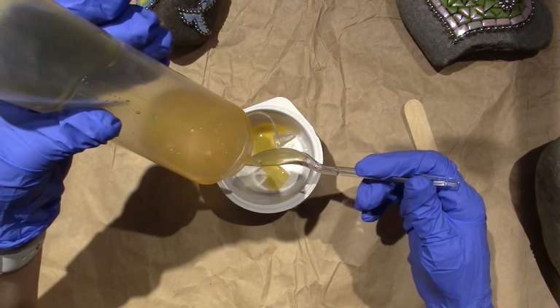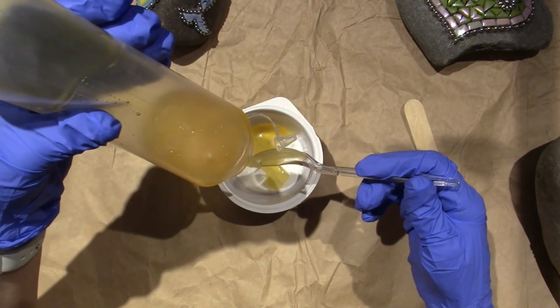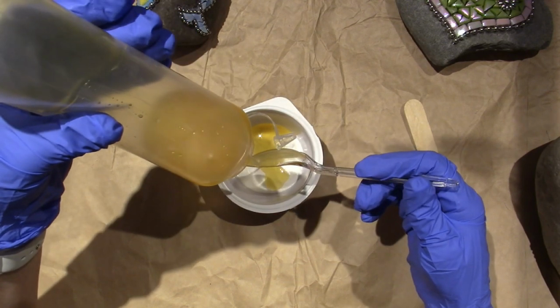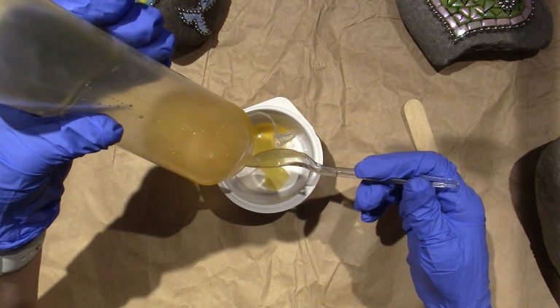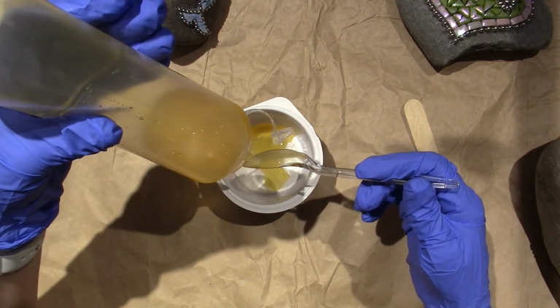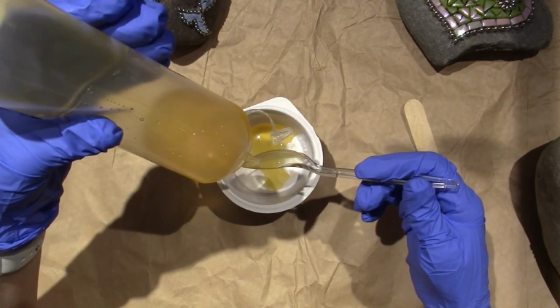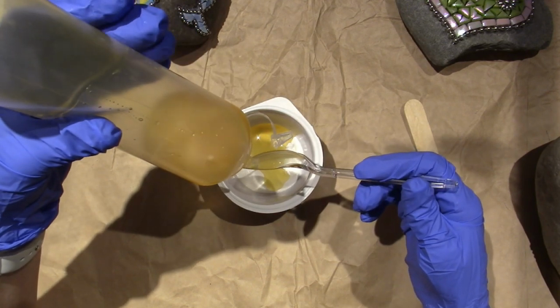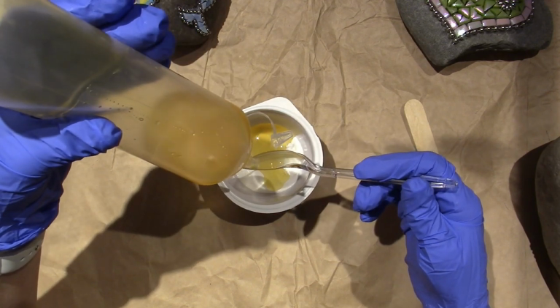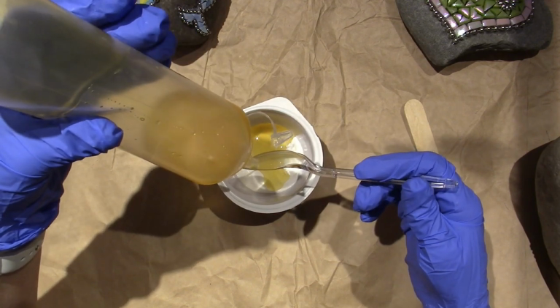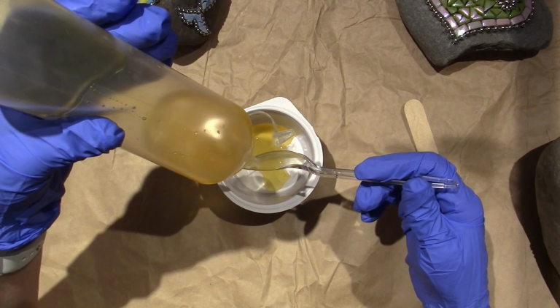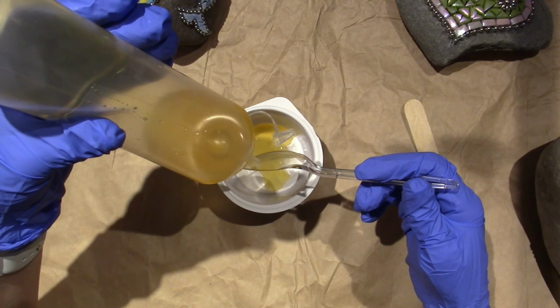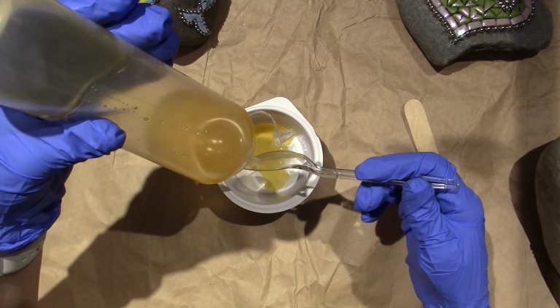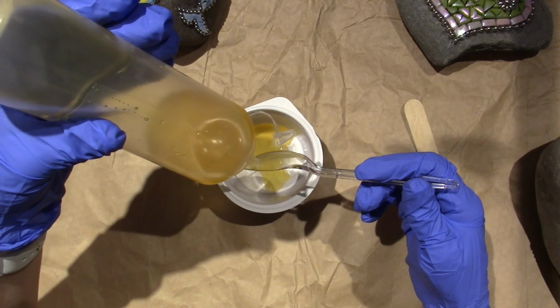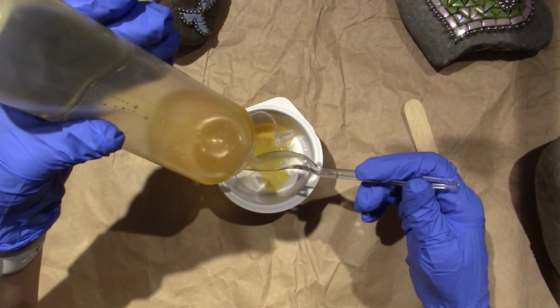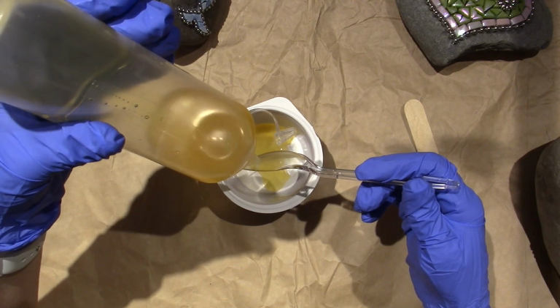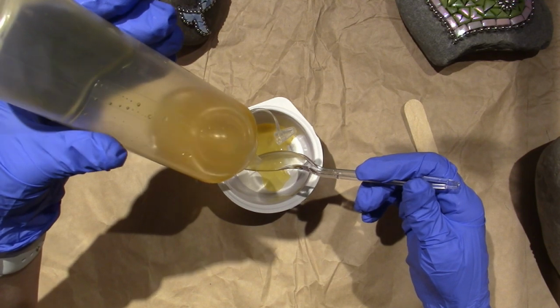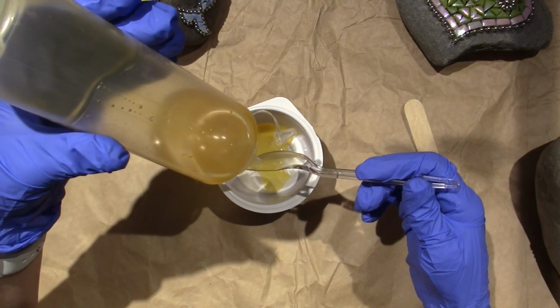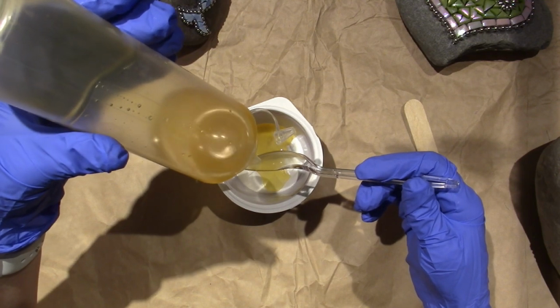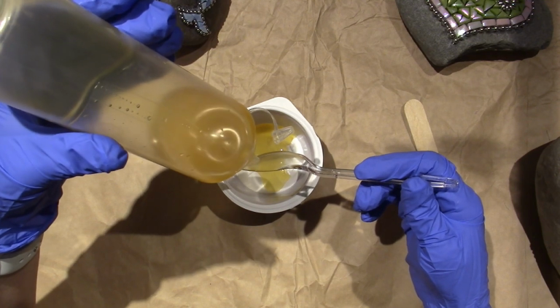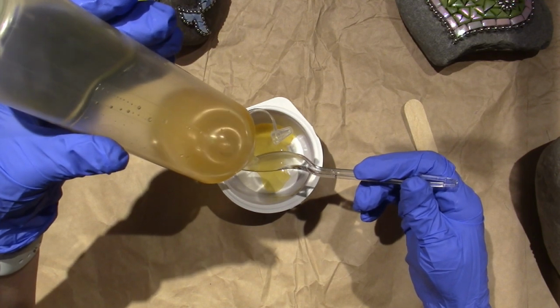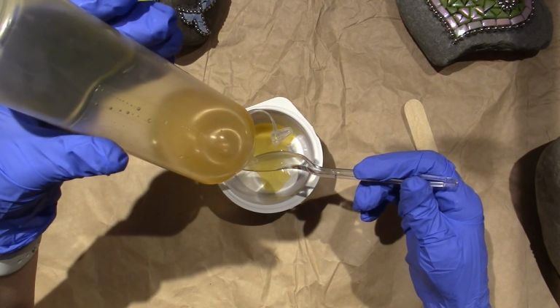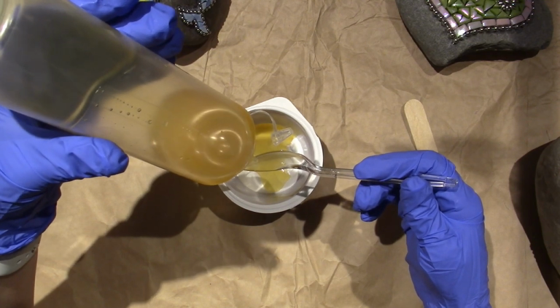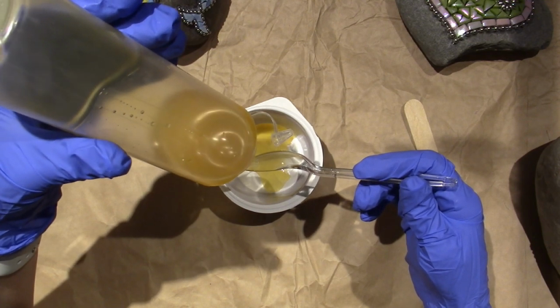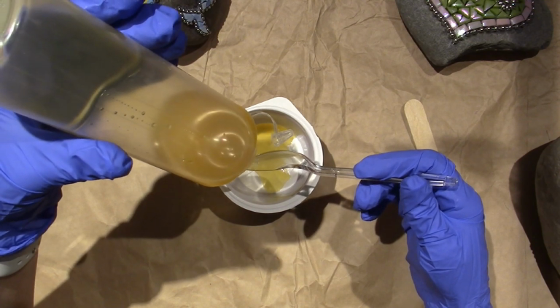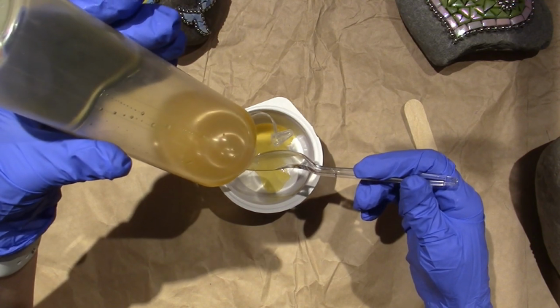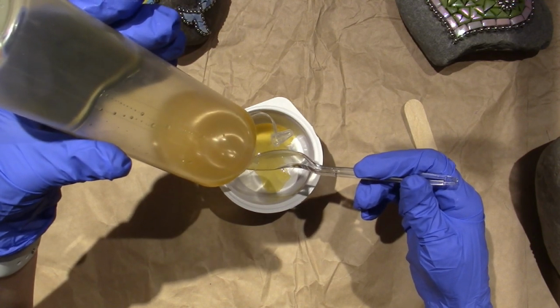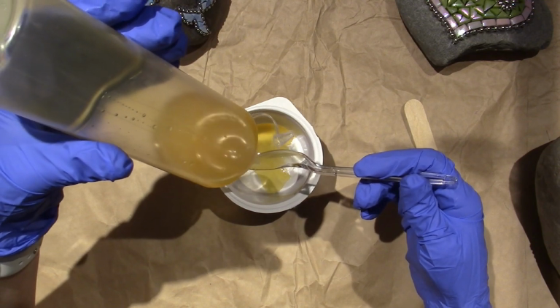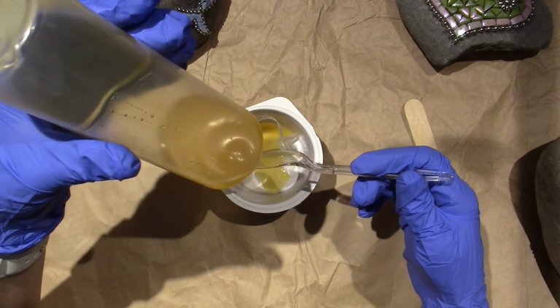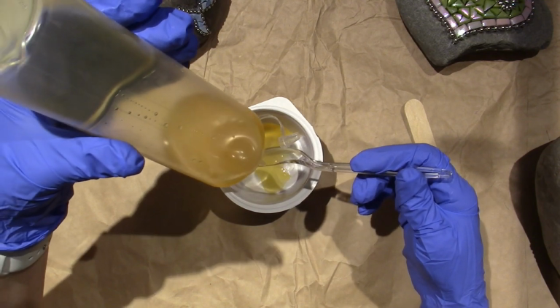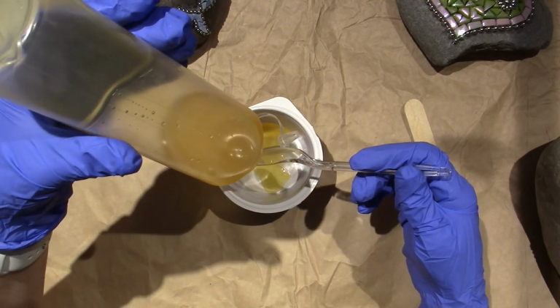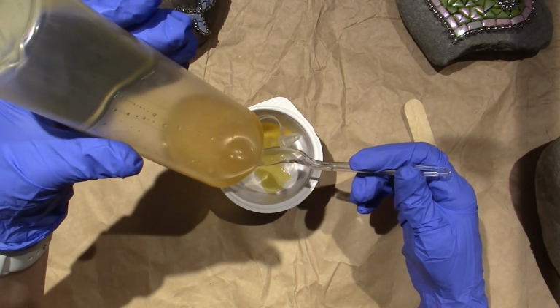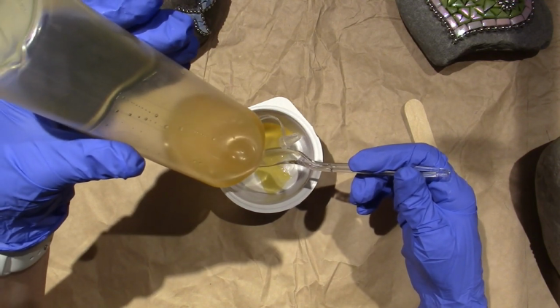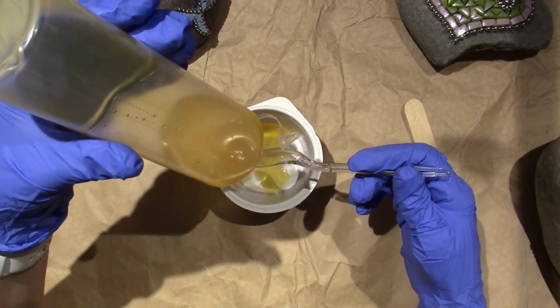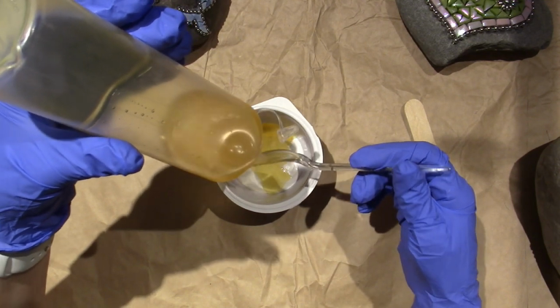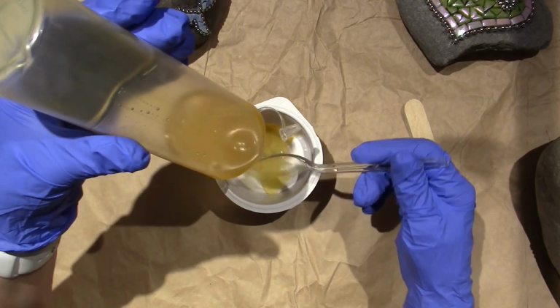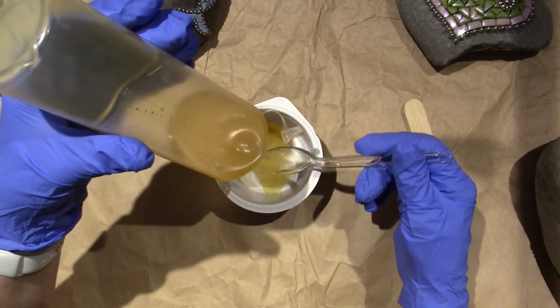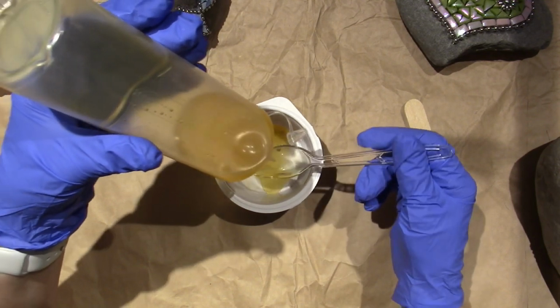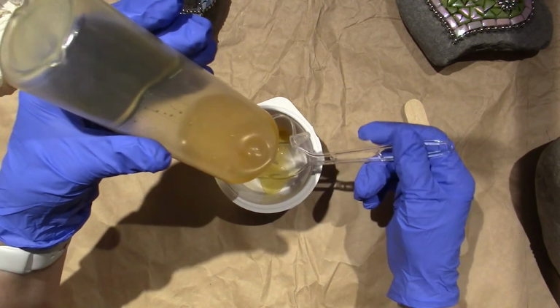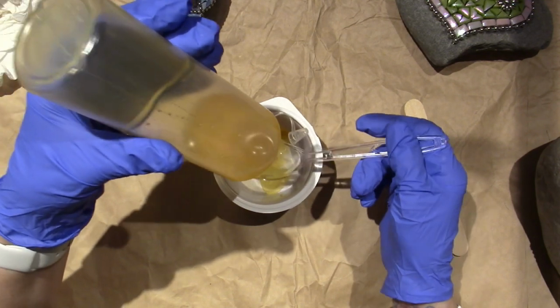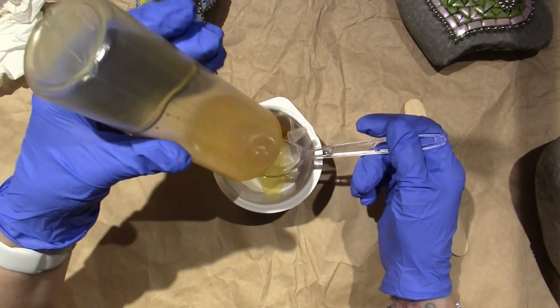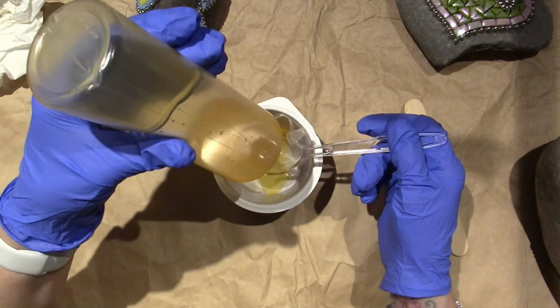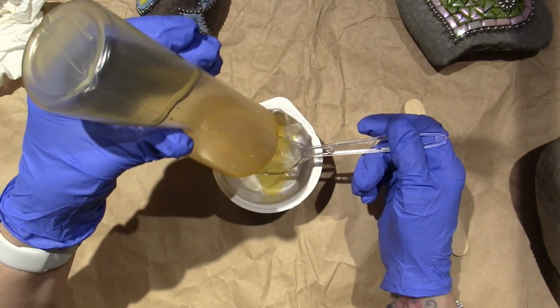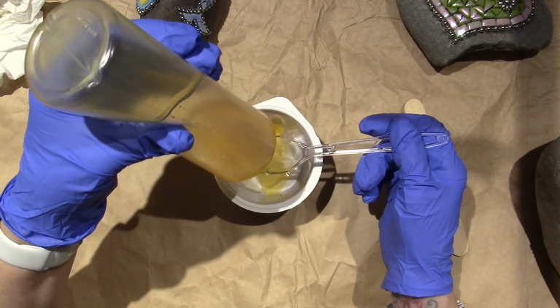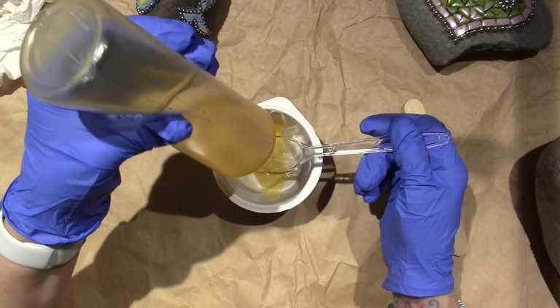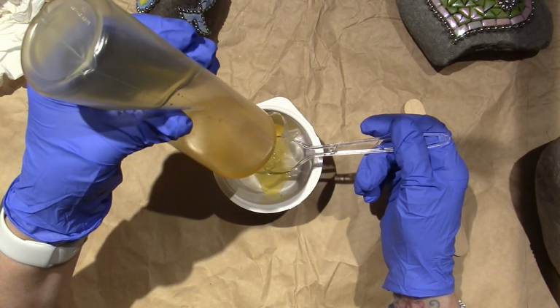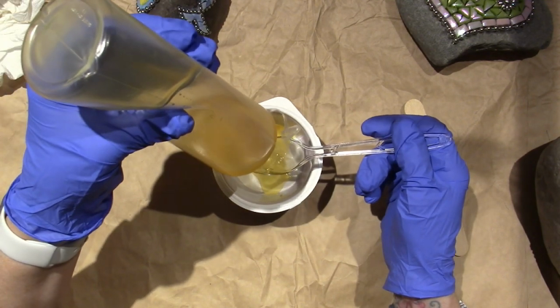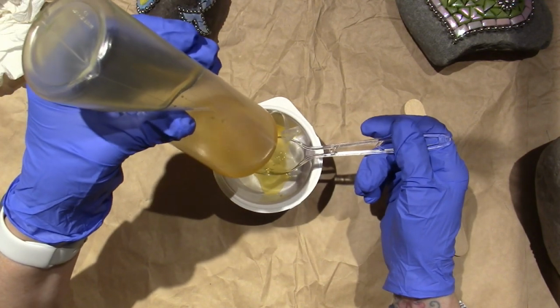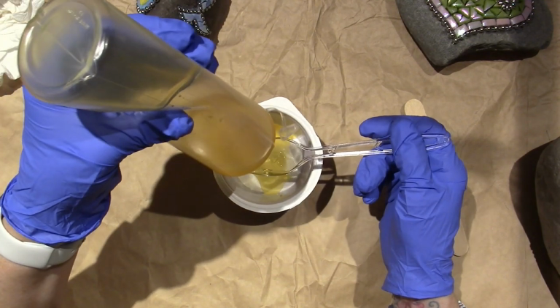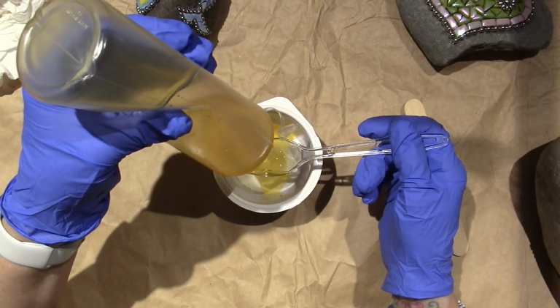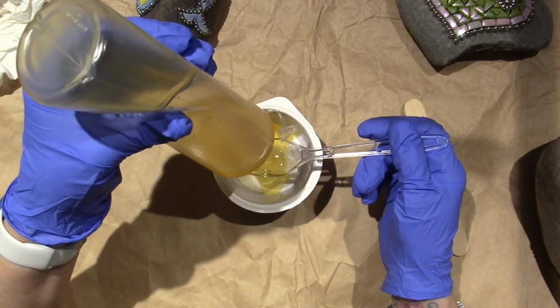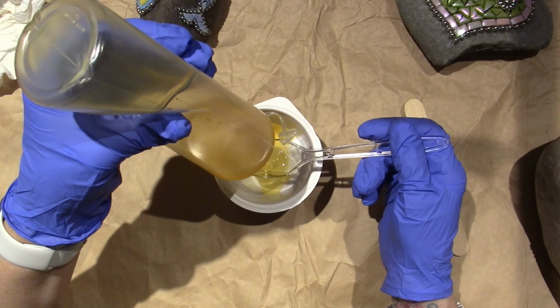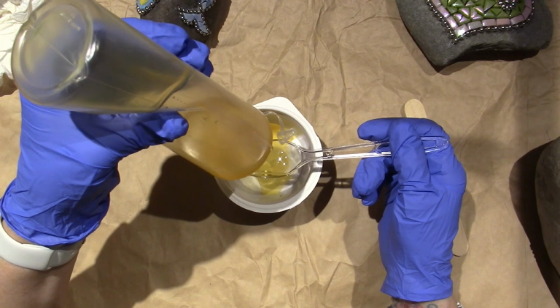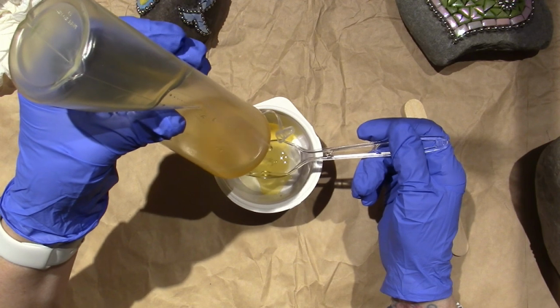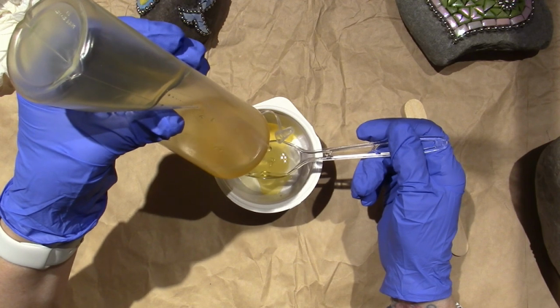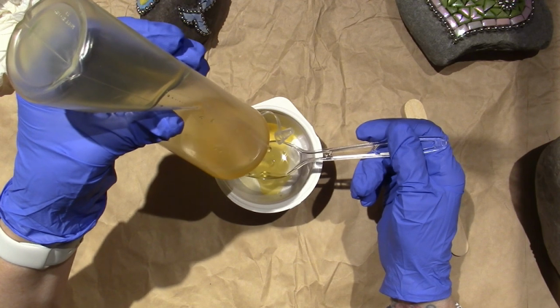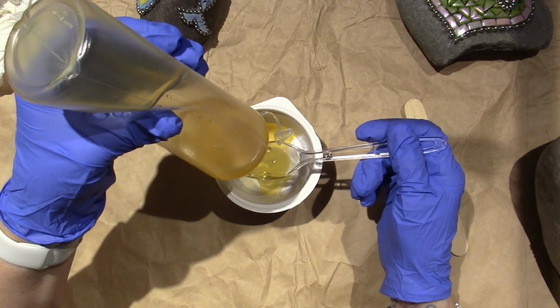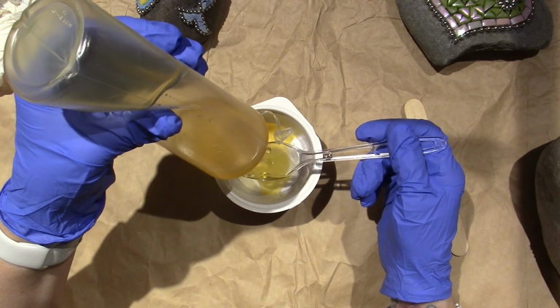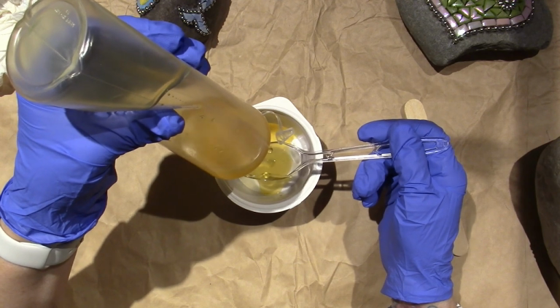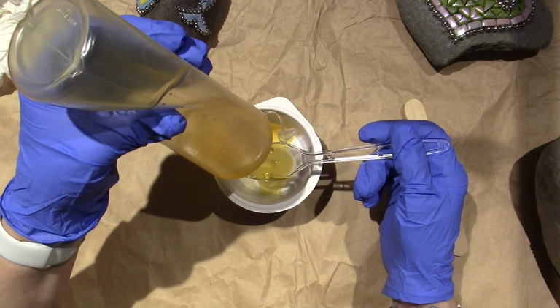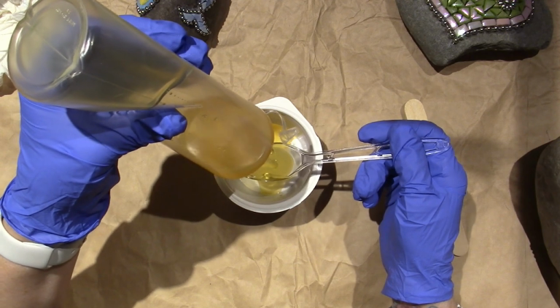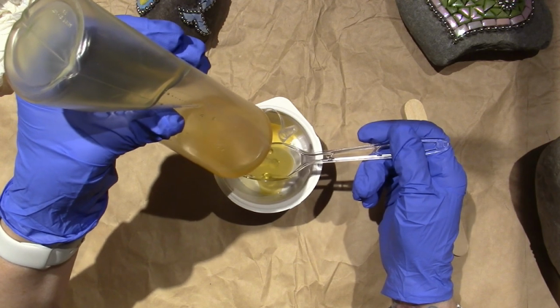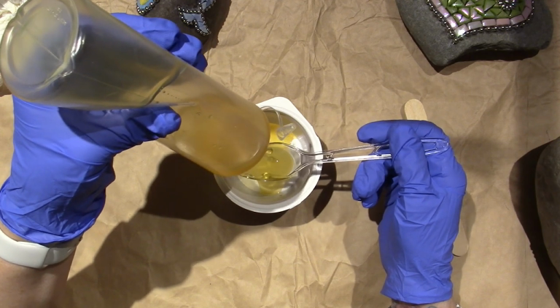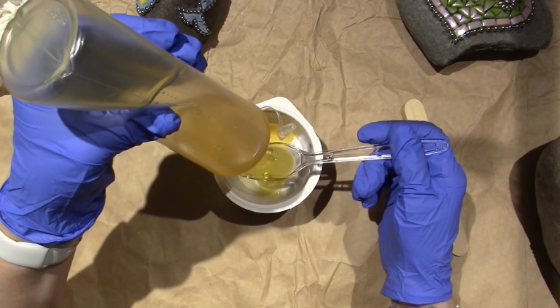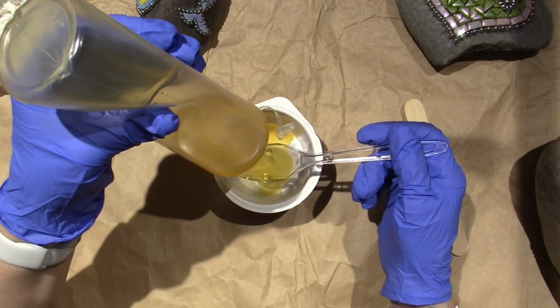I could probably cut the tip of this to get it to come out a little faster — it's just a dollar-store ketchup bottle. It's starting to leak over — that's one — oh, it's stinky.